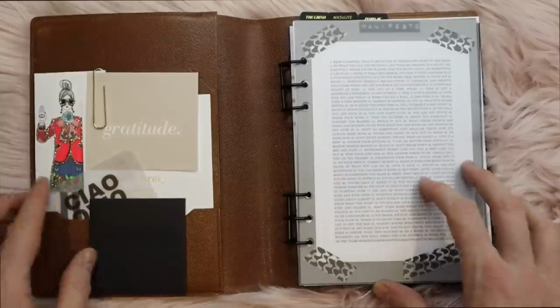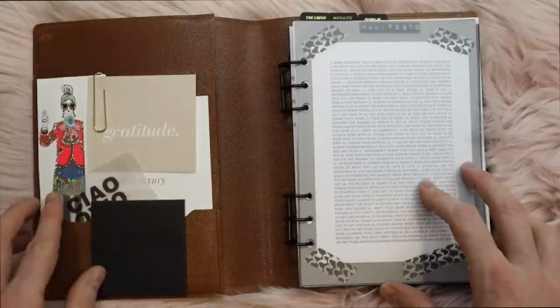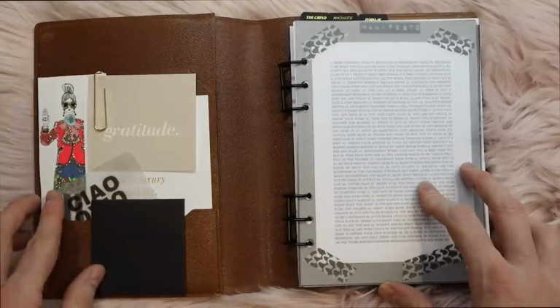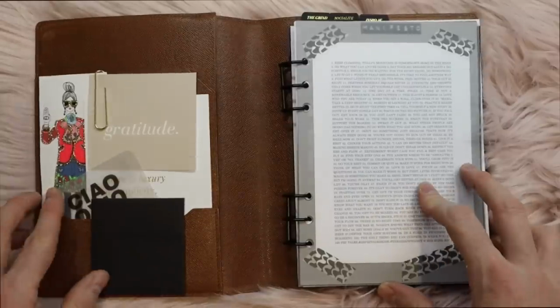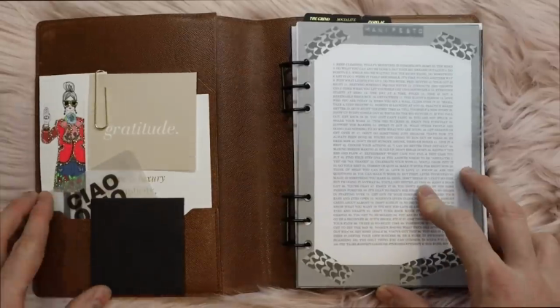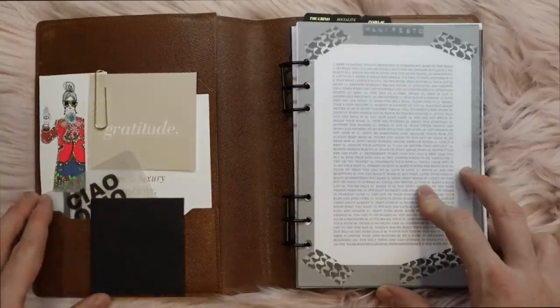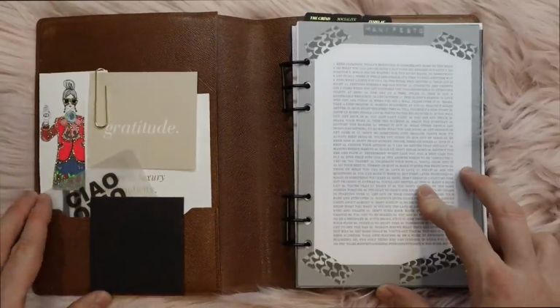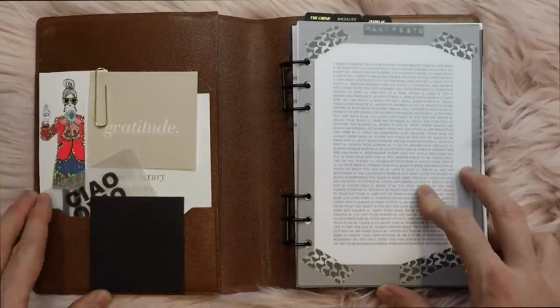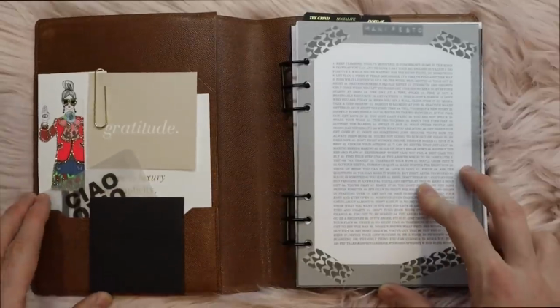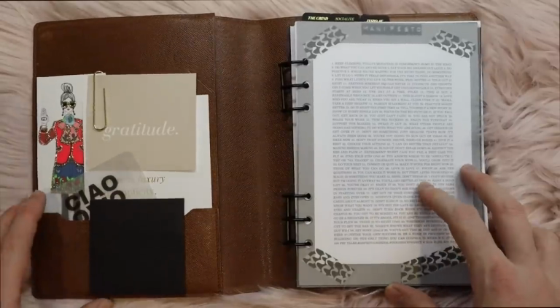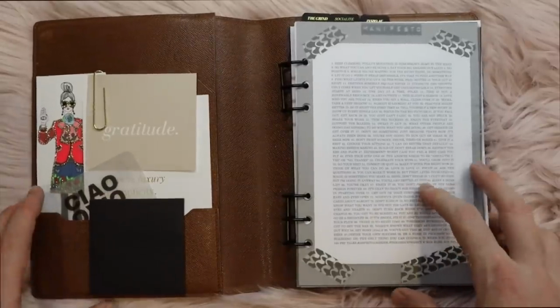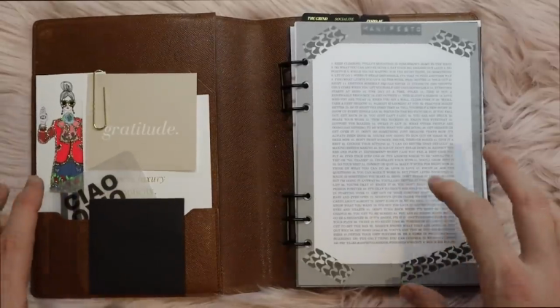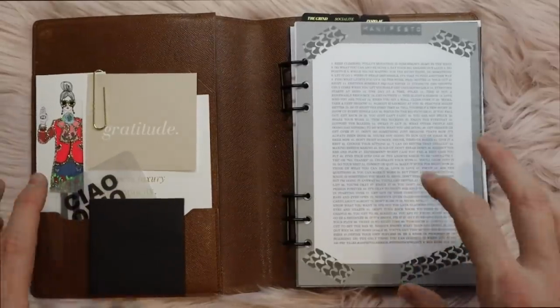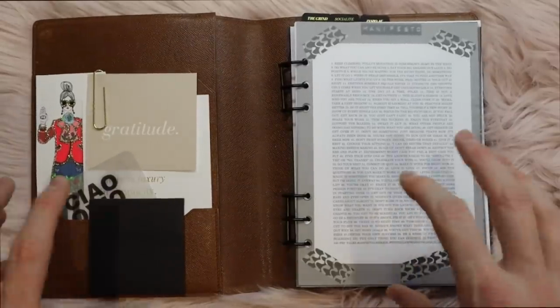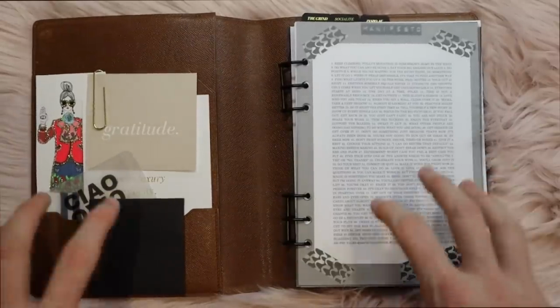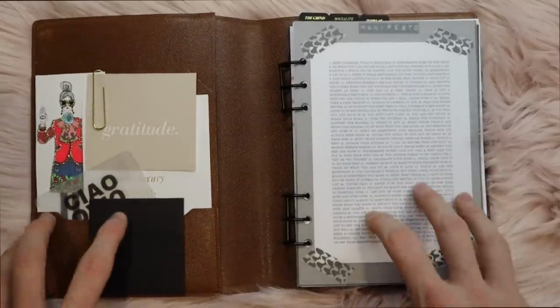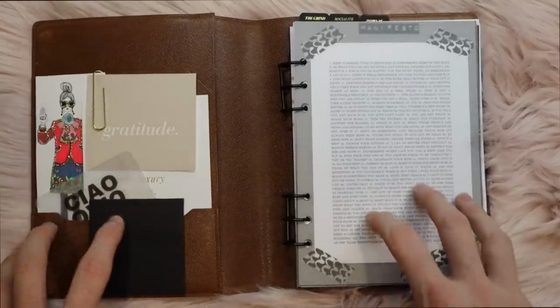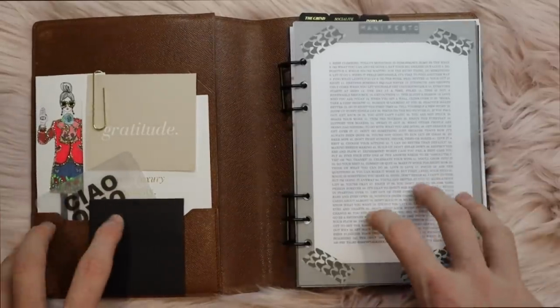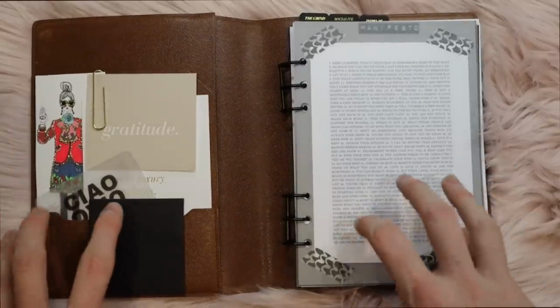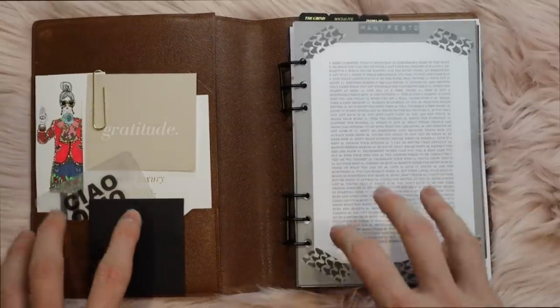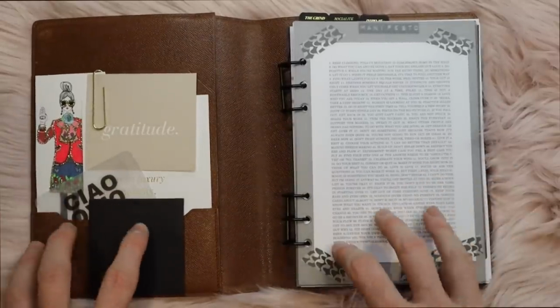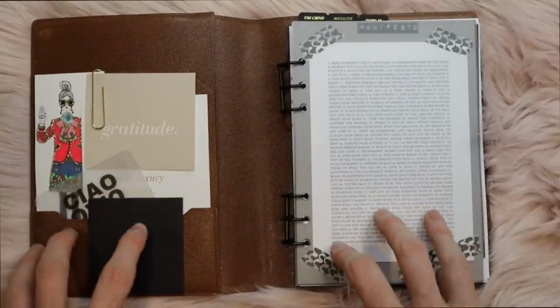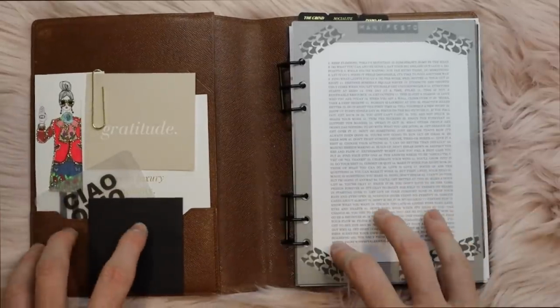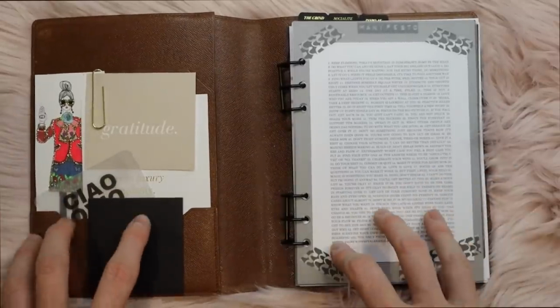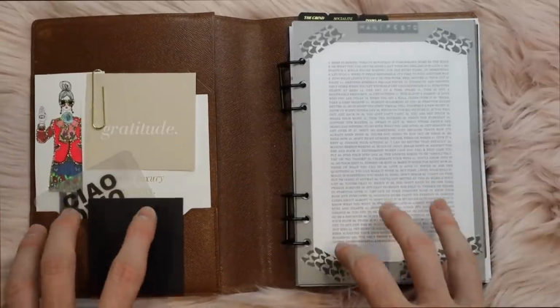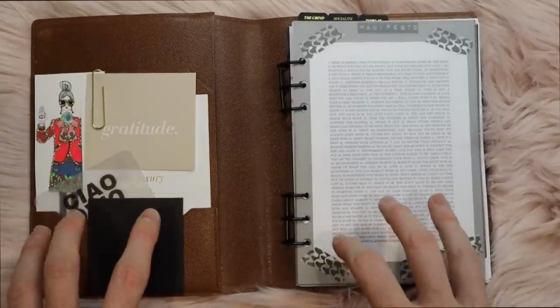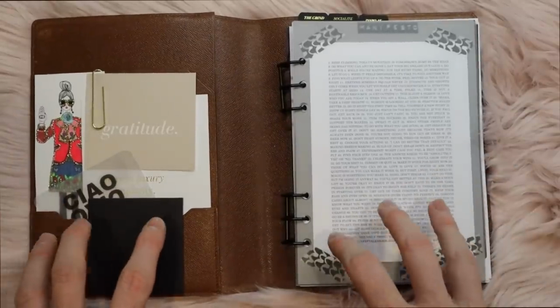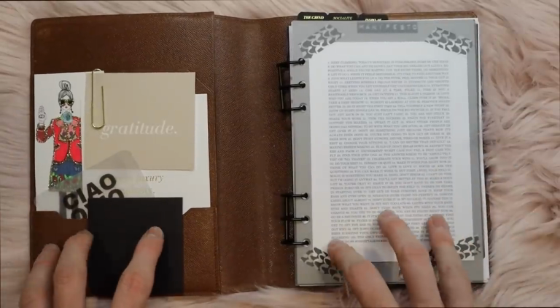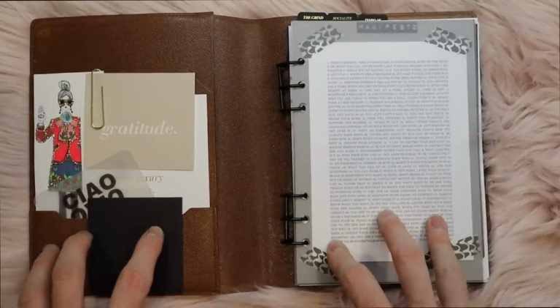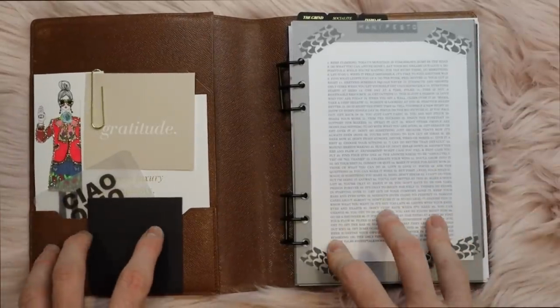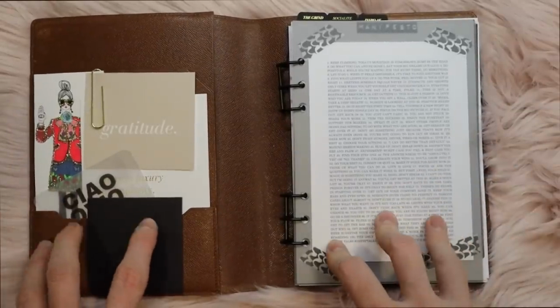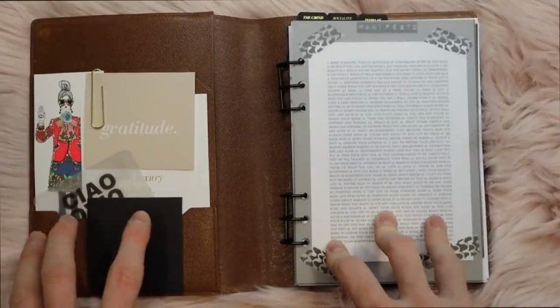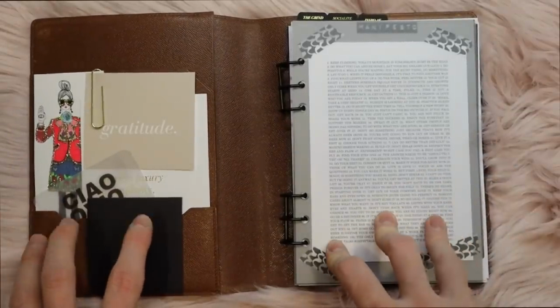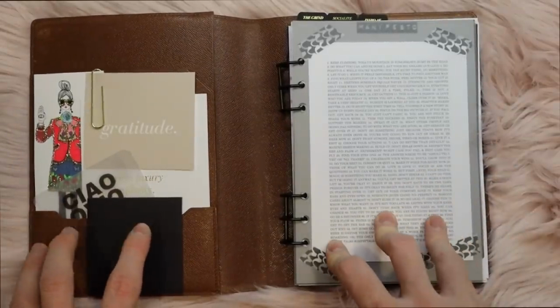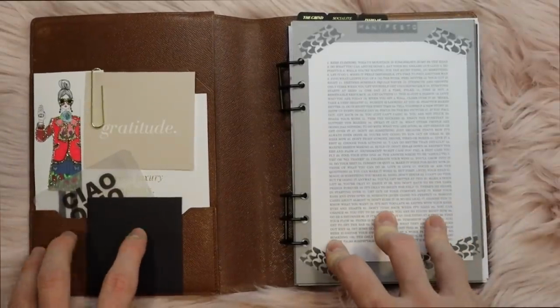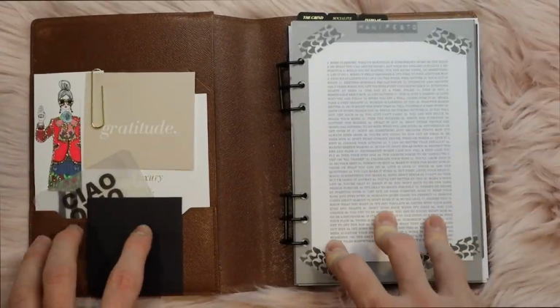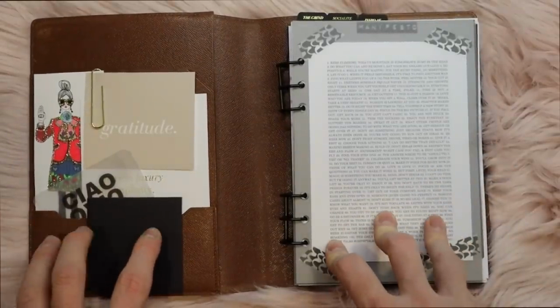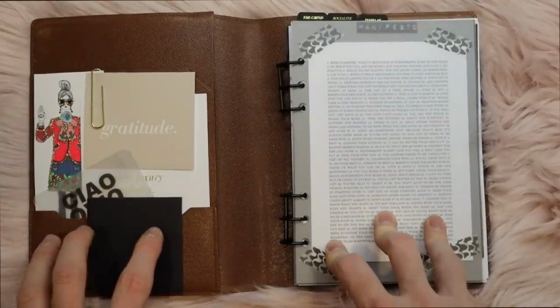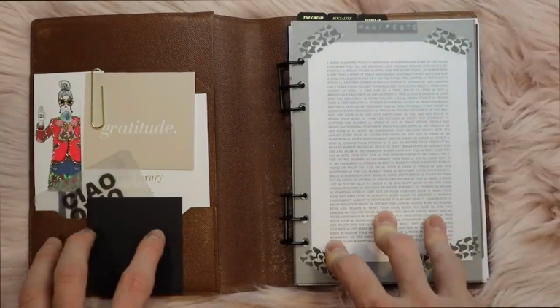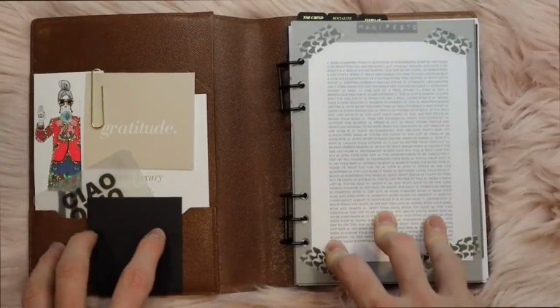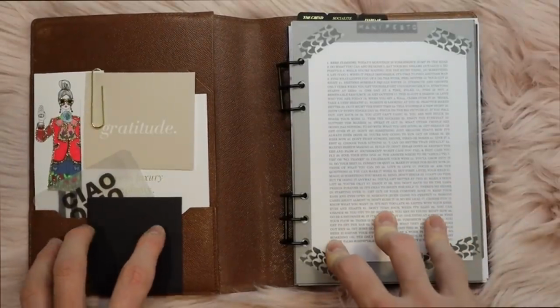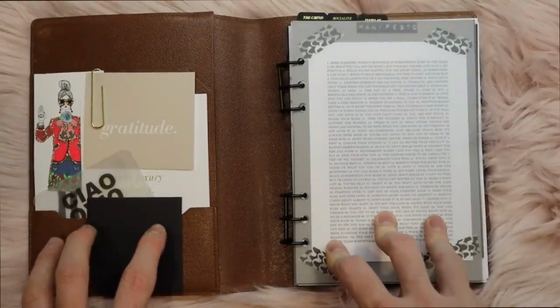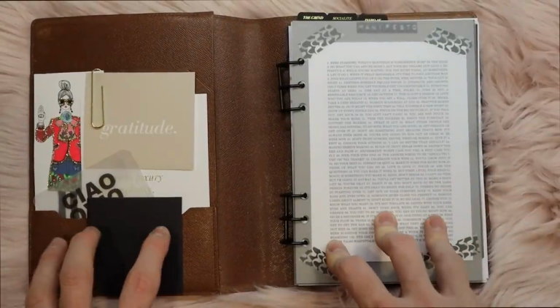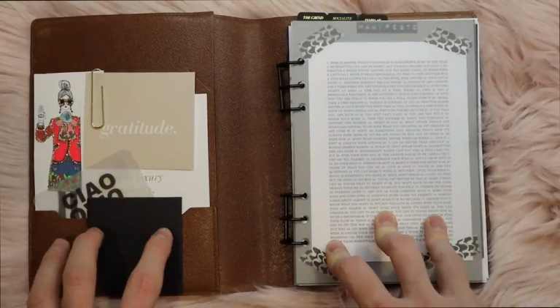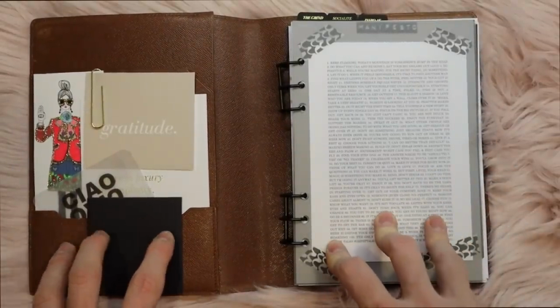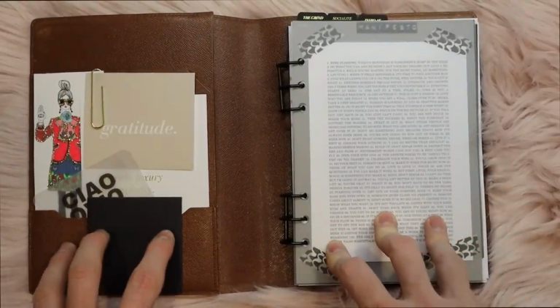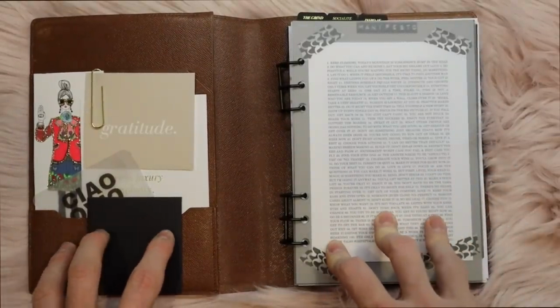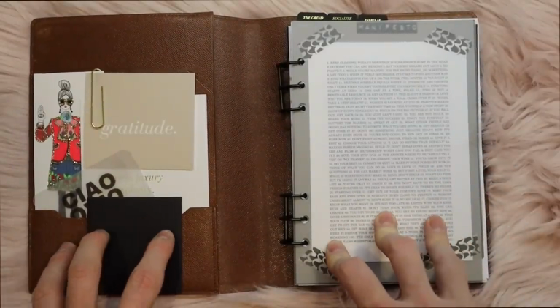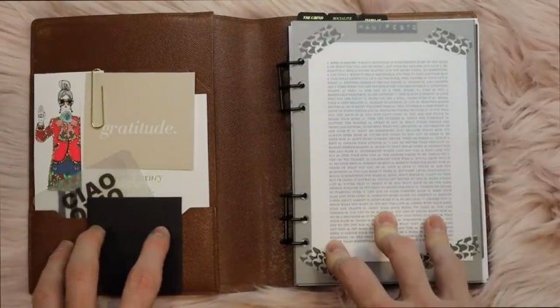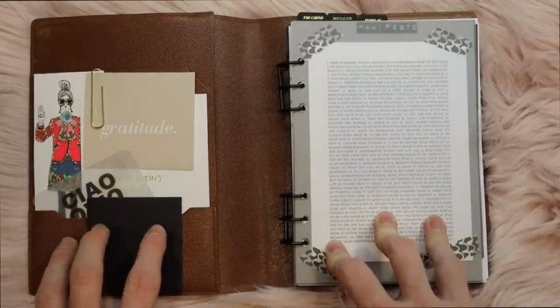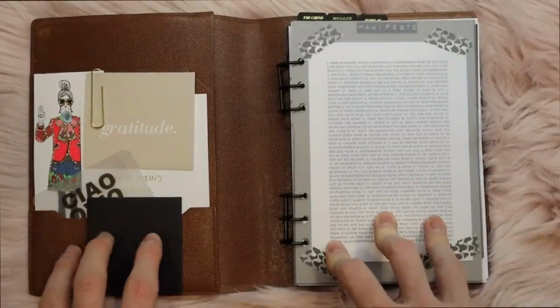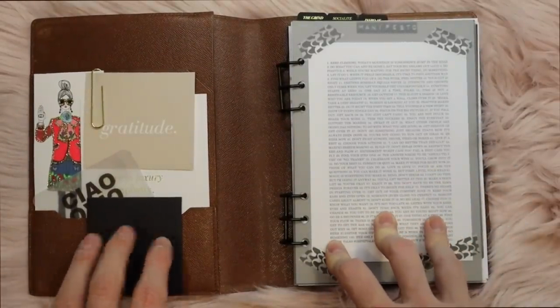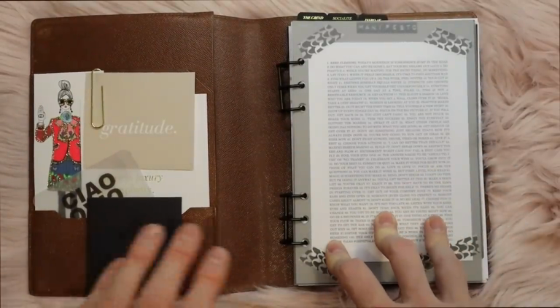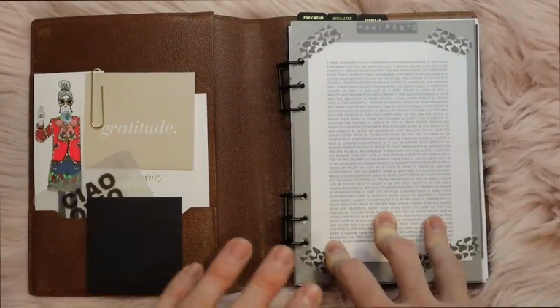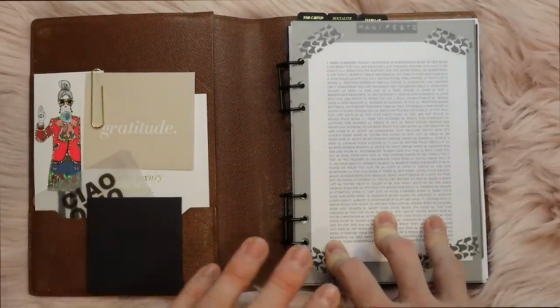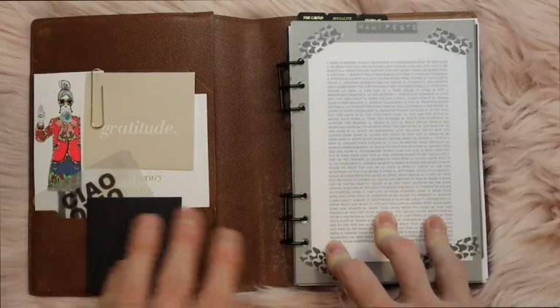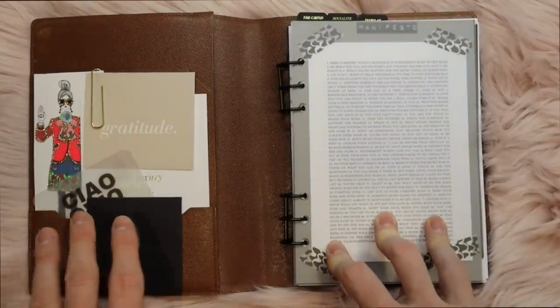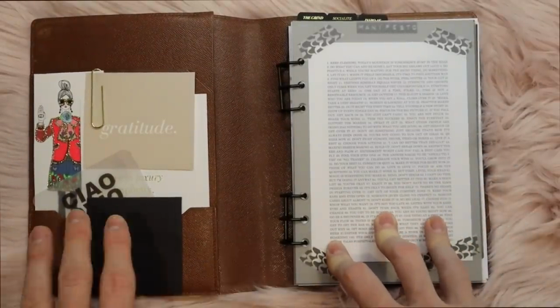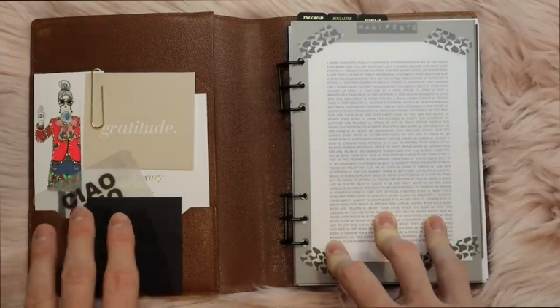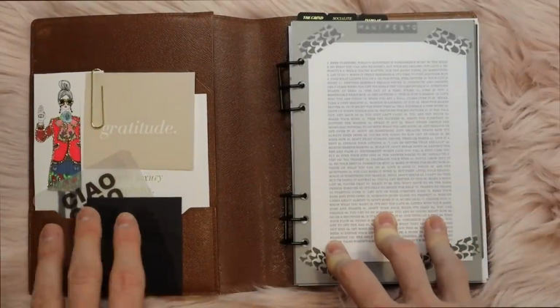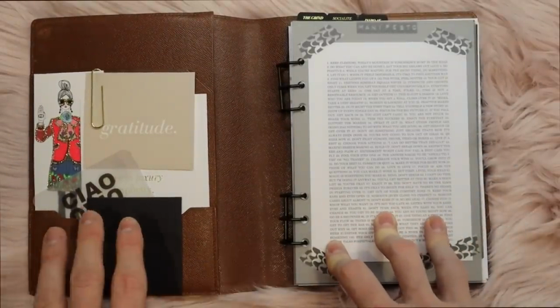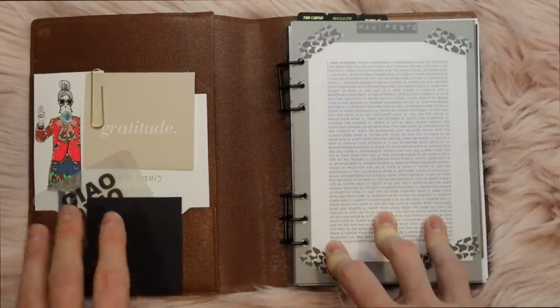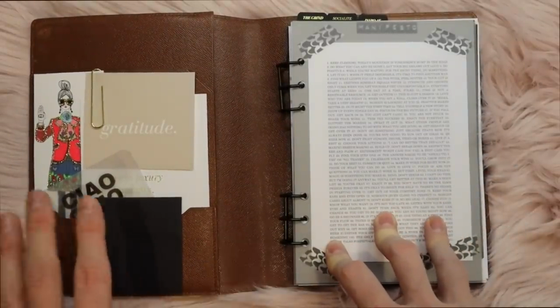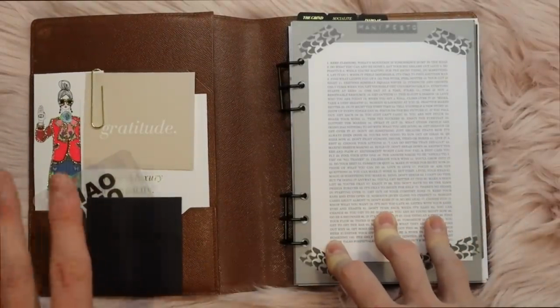As we dive in today, I will leave everything that I talk about linked down below for you for easy access.